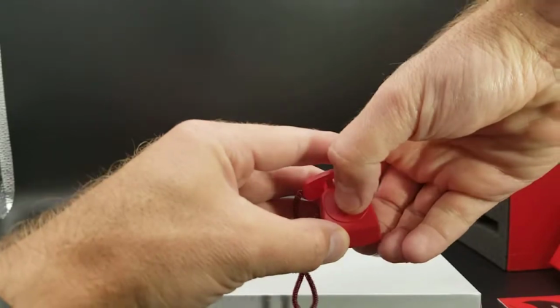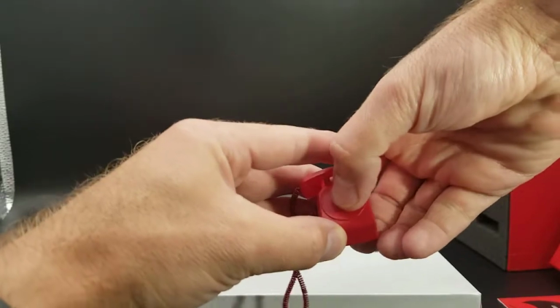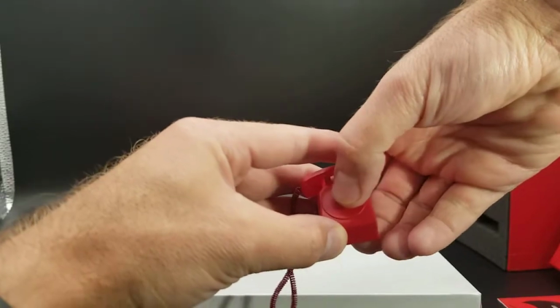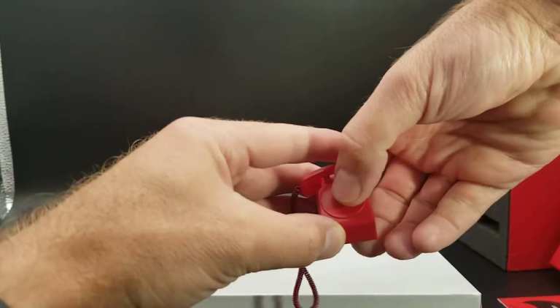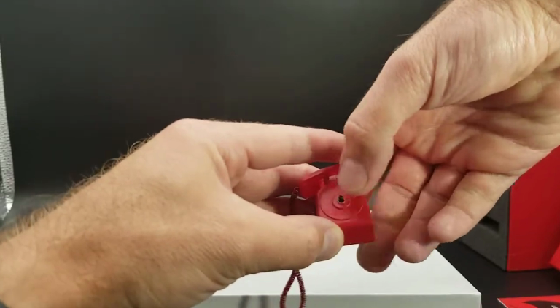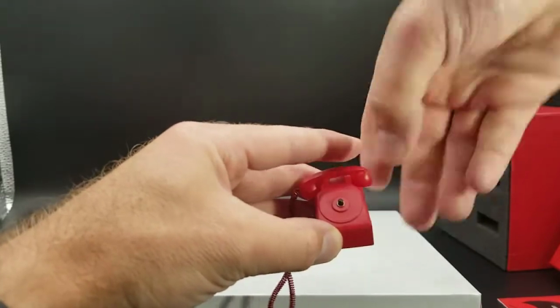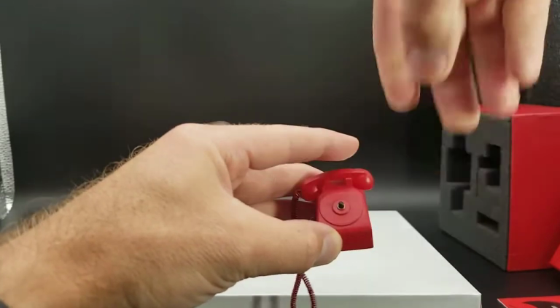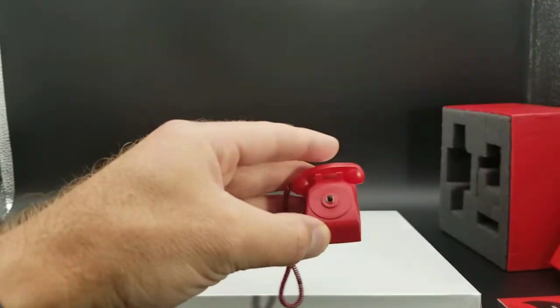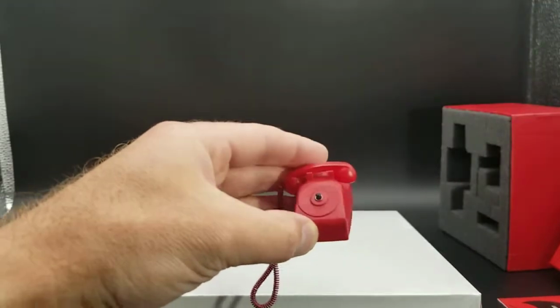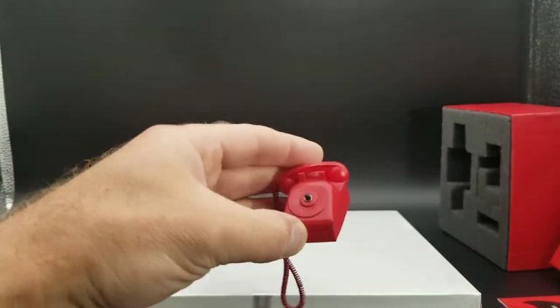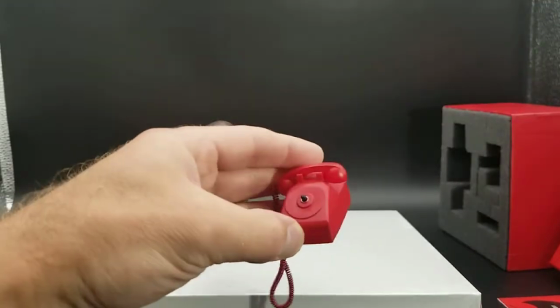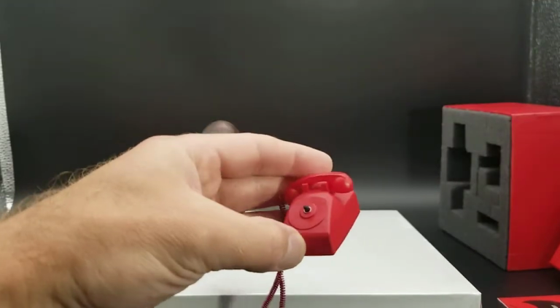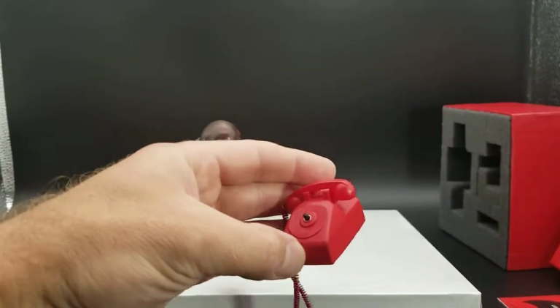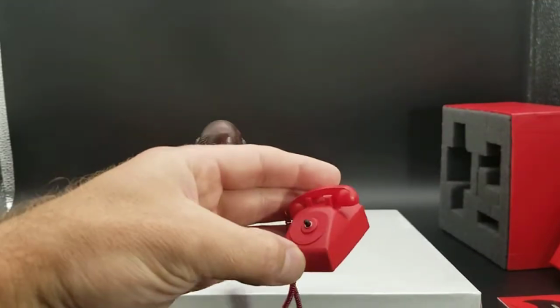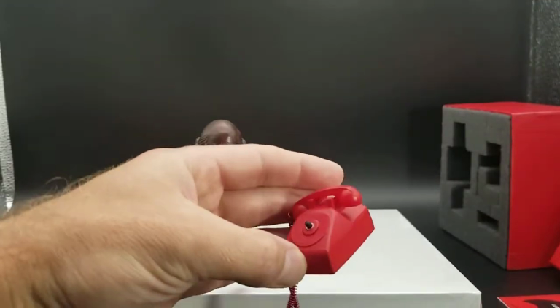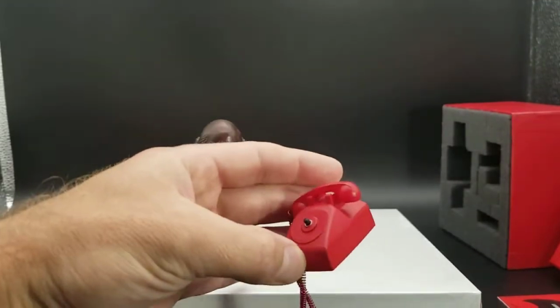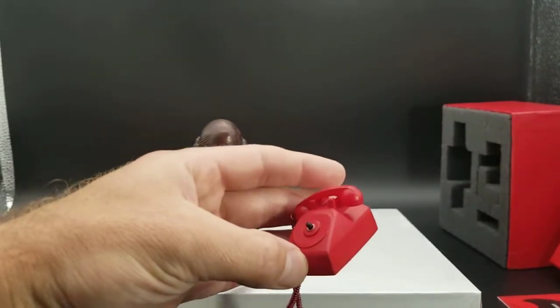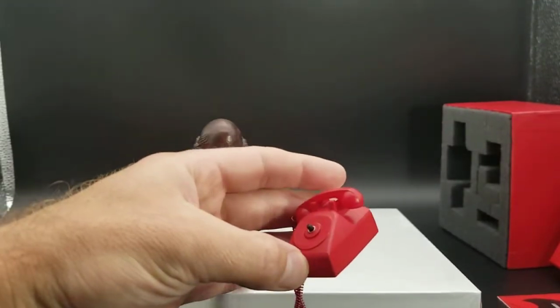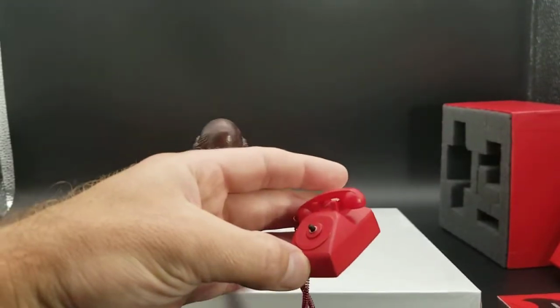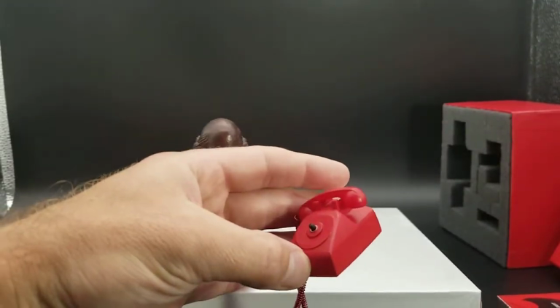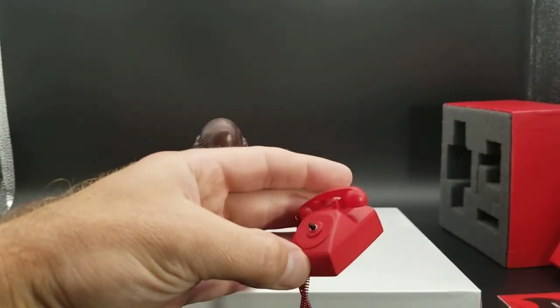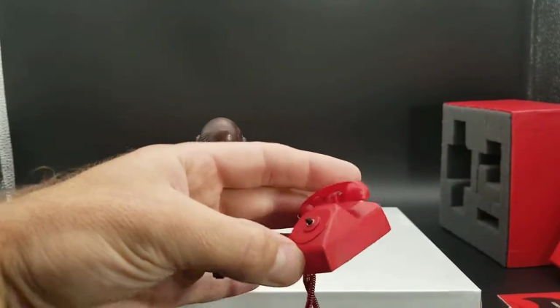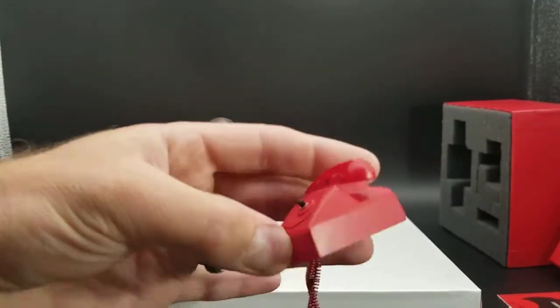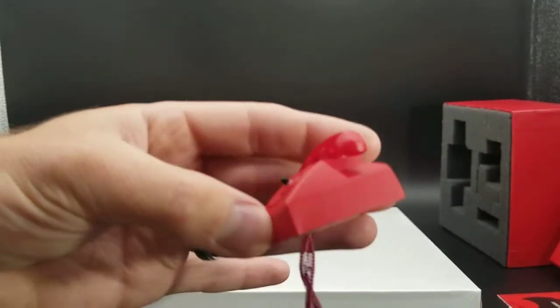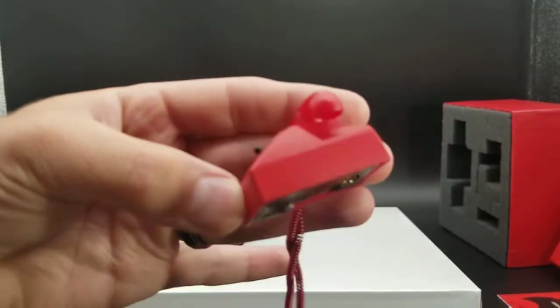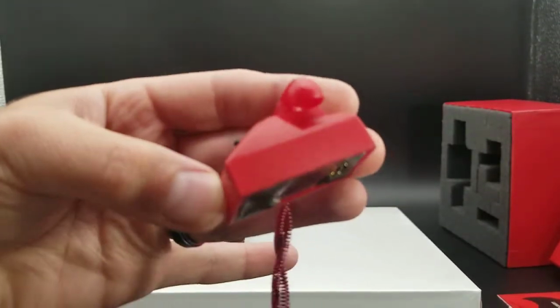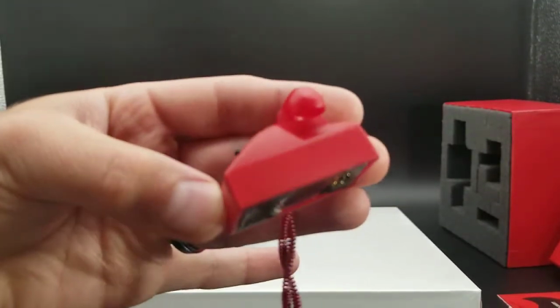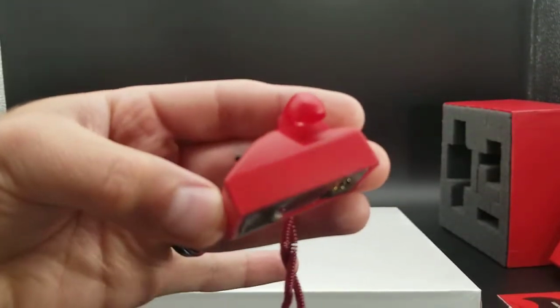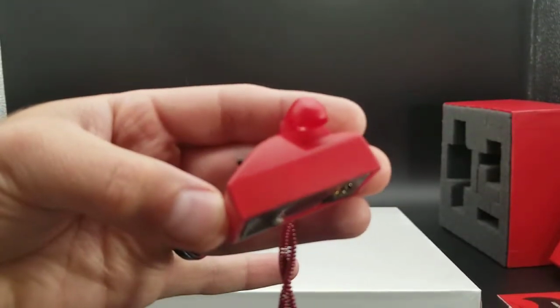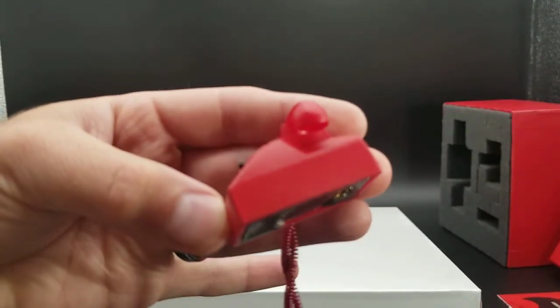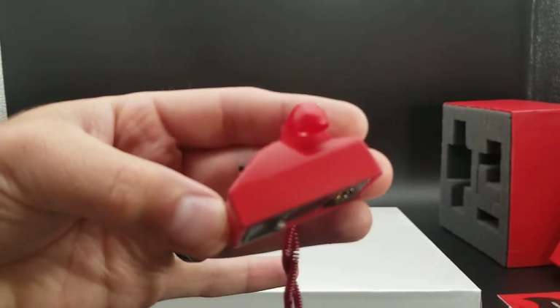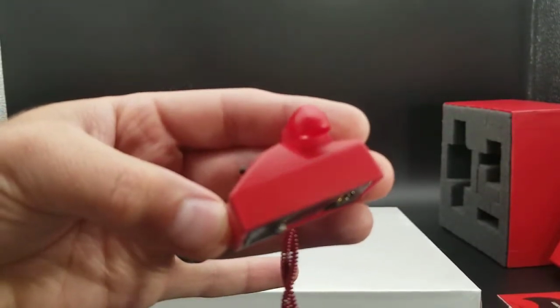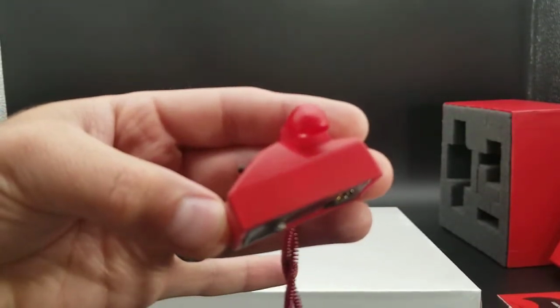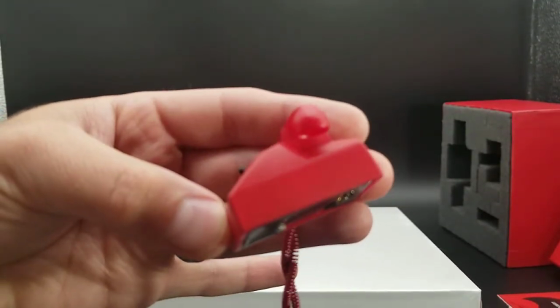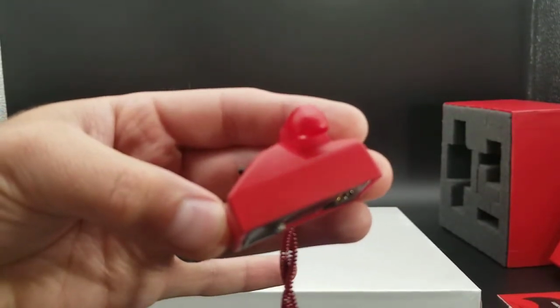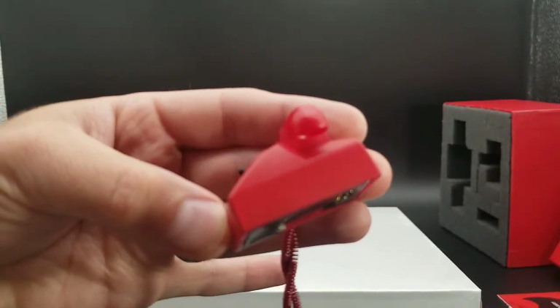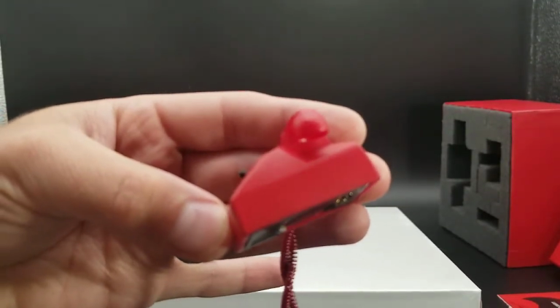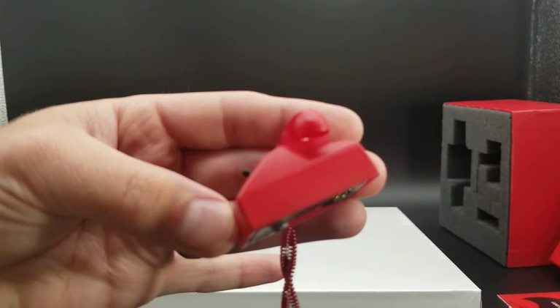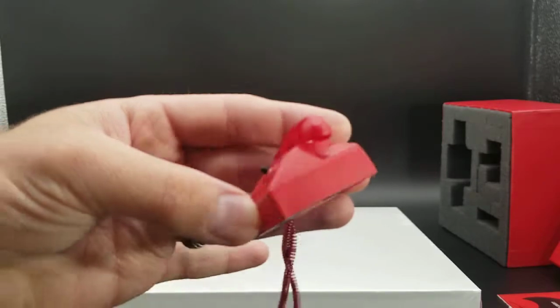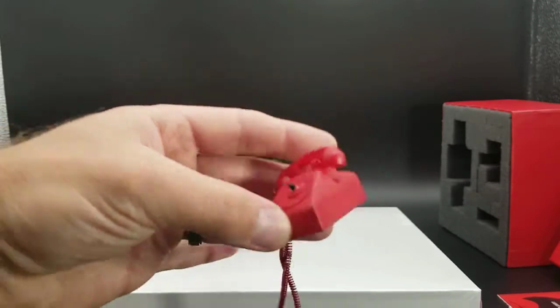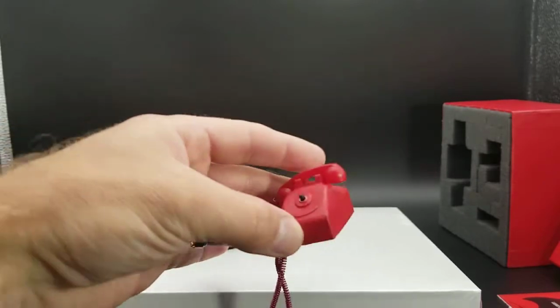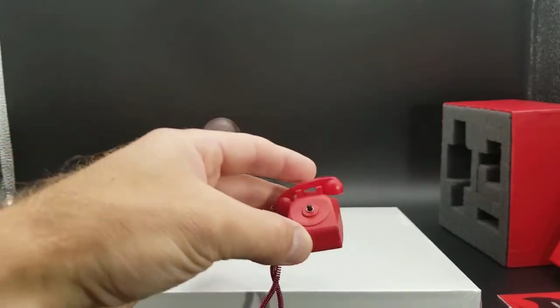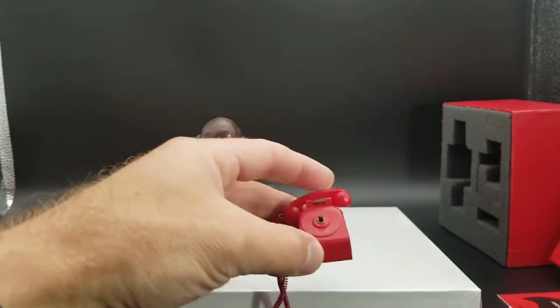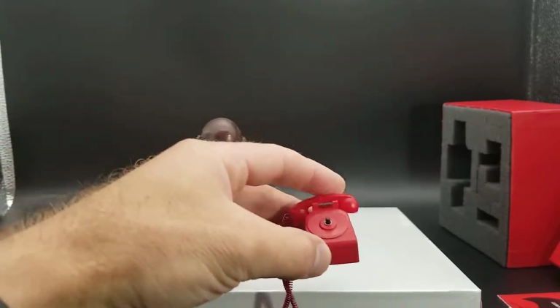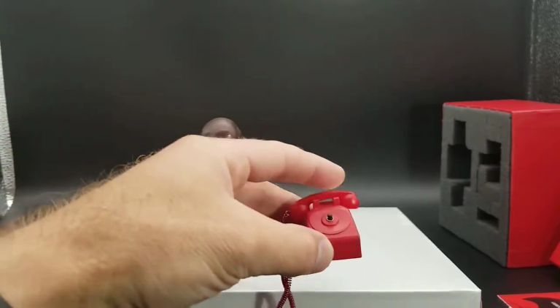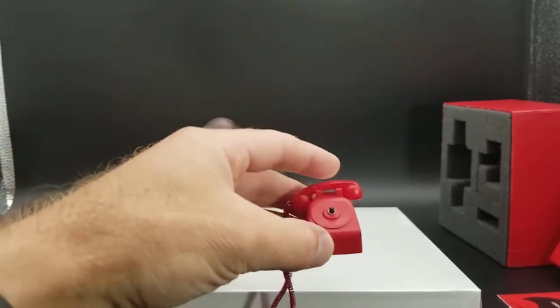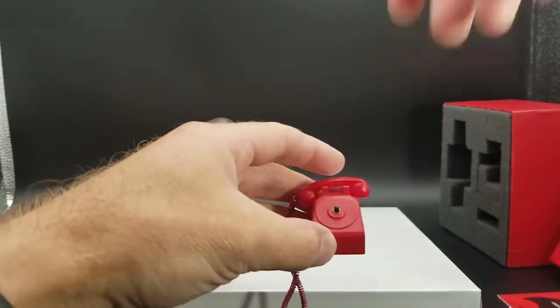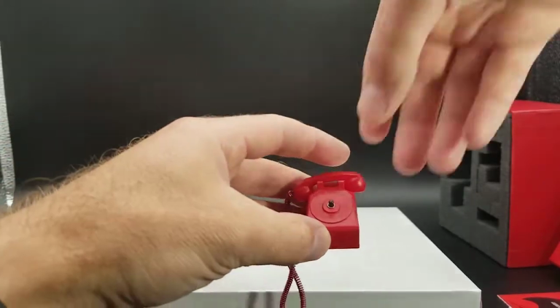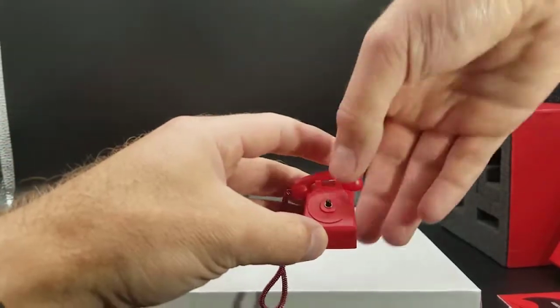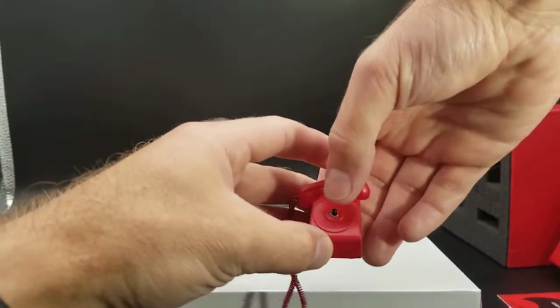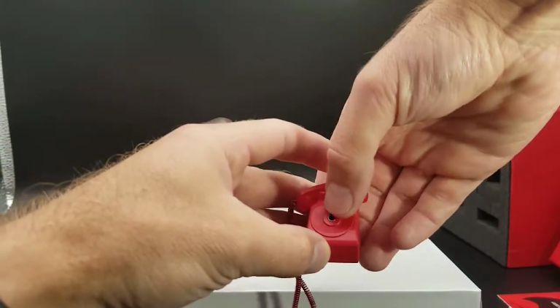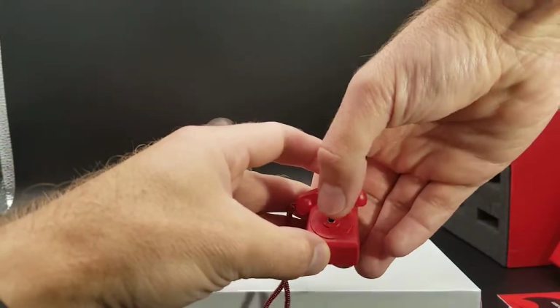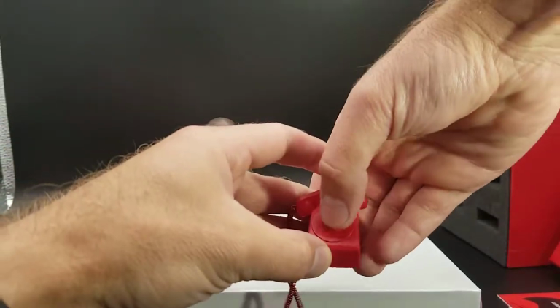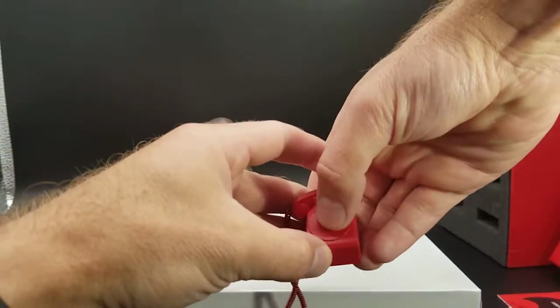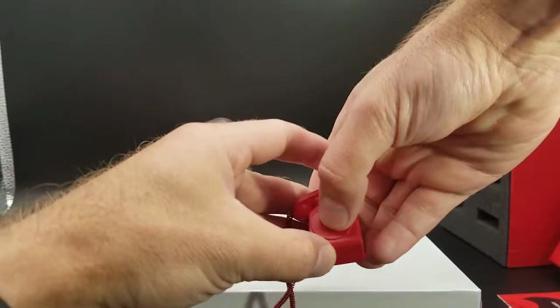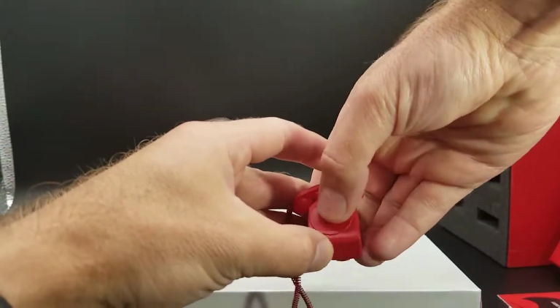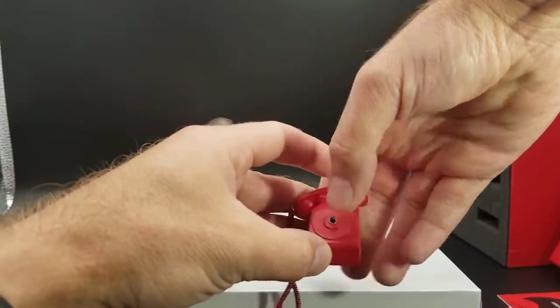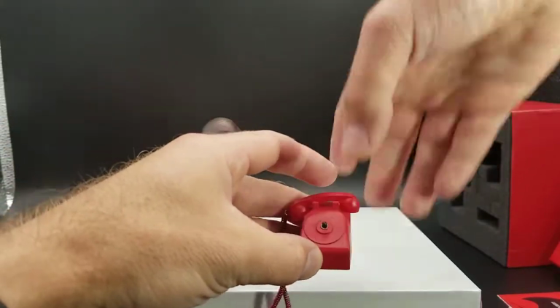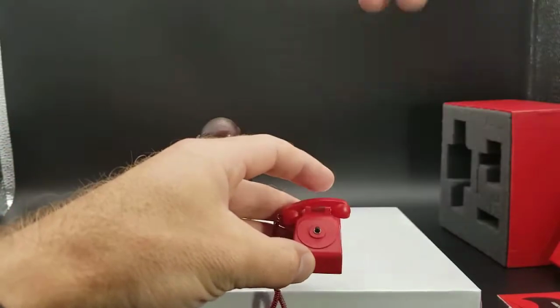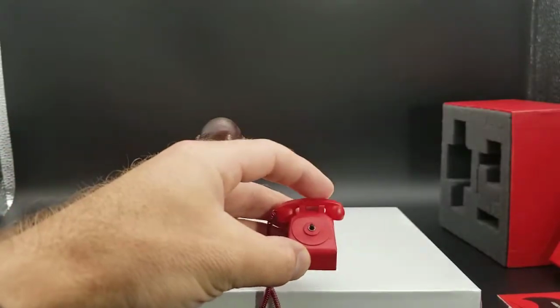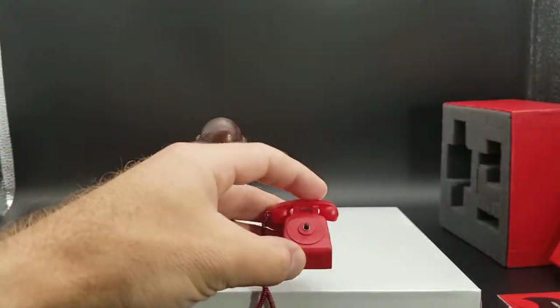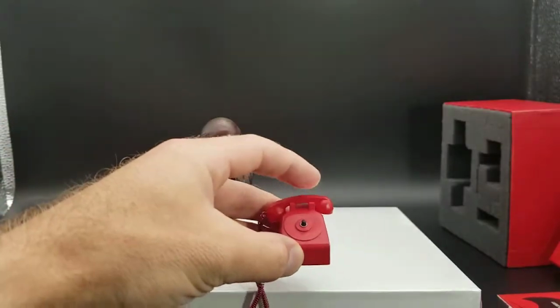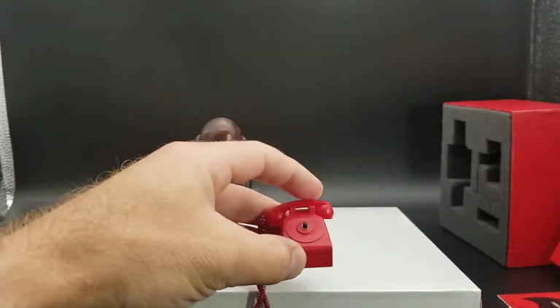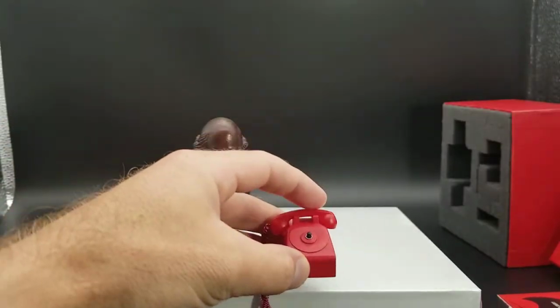And that should be ready to turn on and off. Nice little click — it's blinking. Nice little click, turn it off.